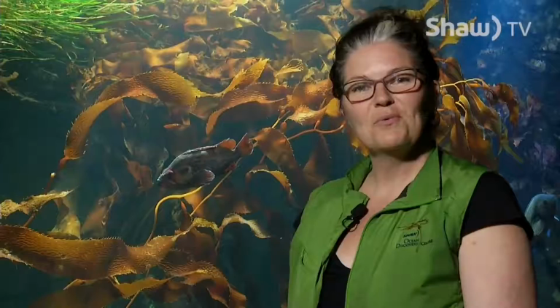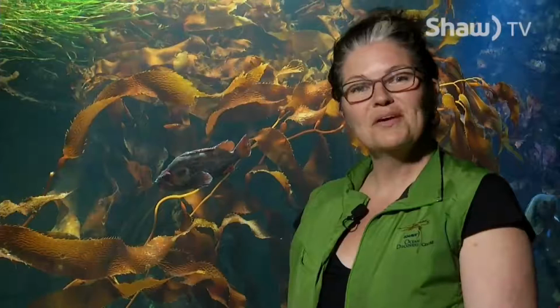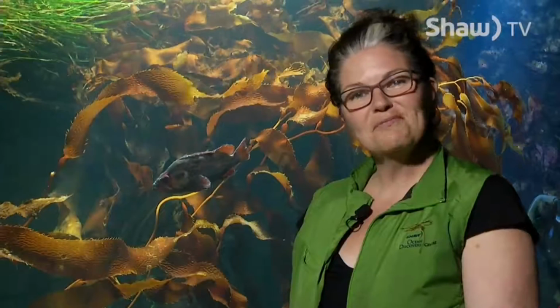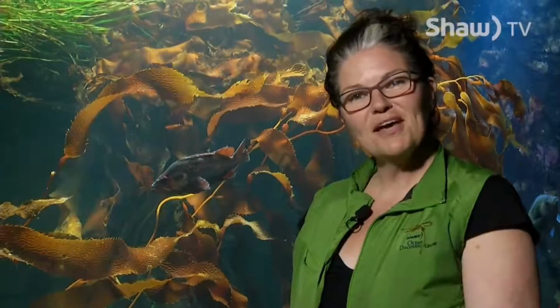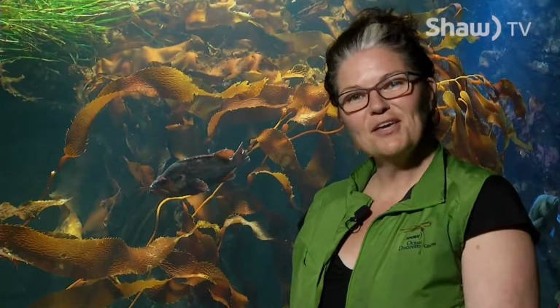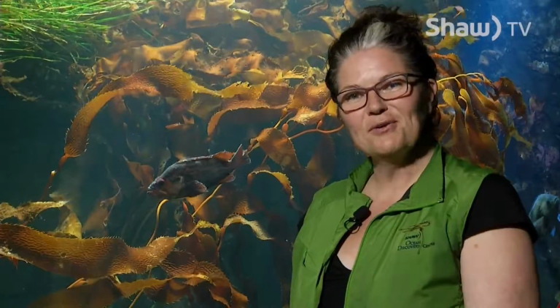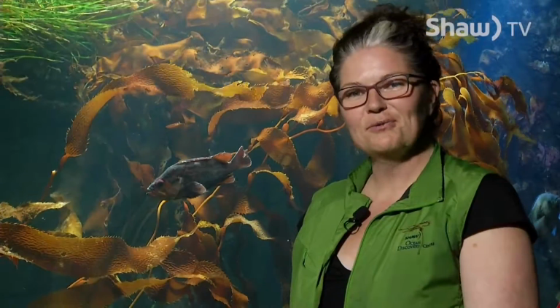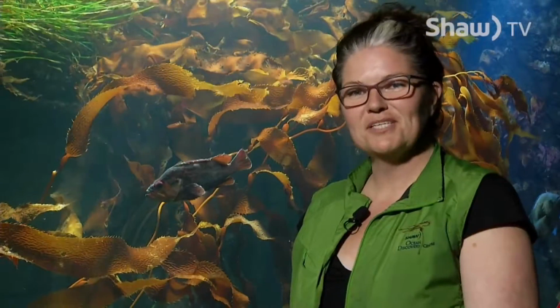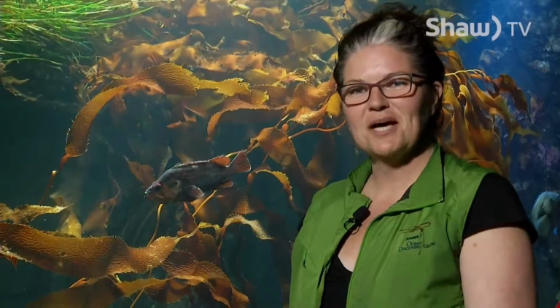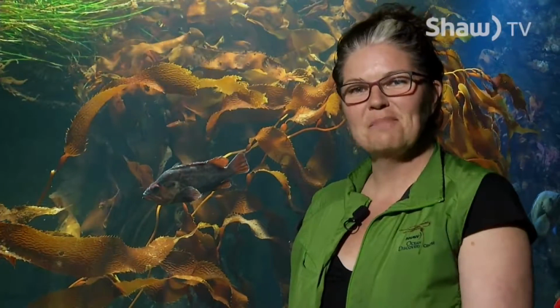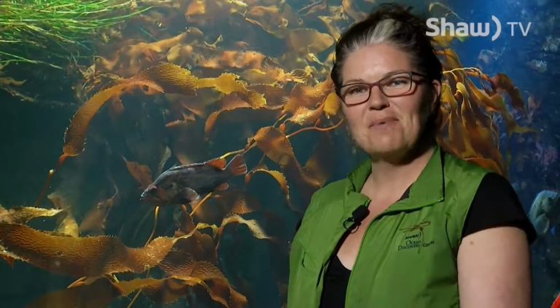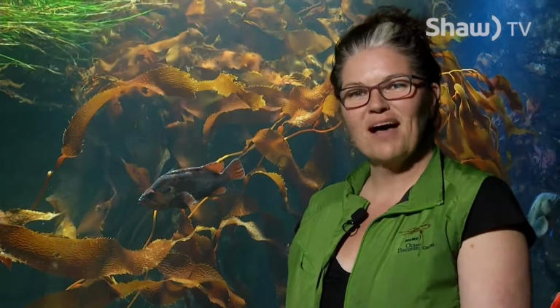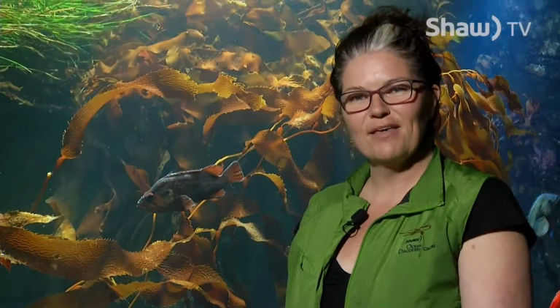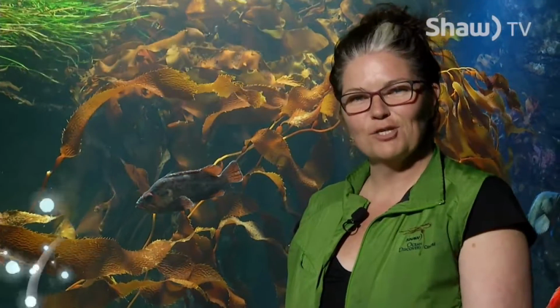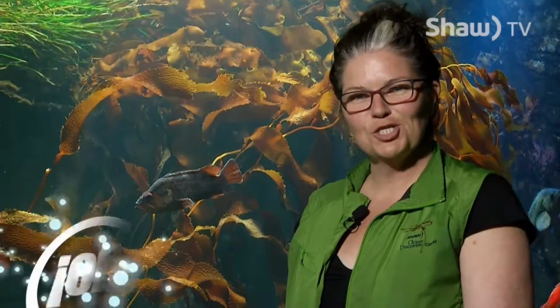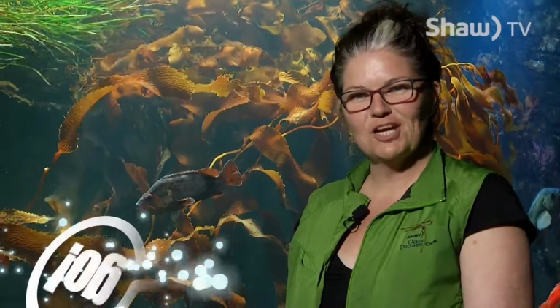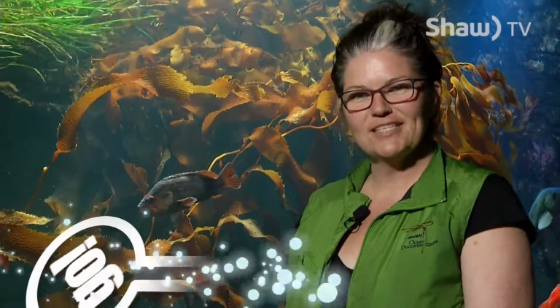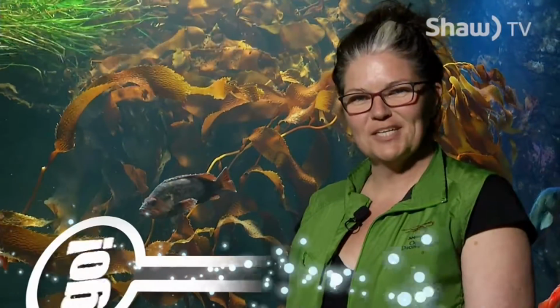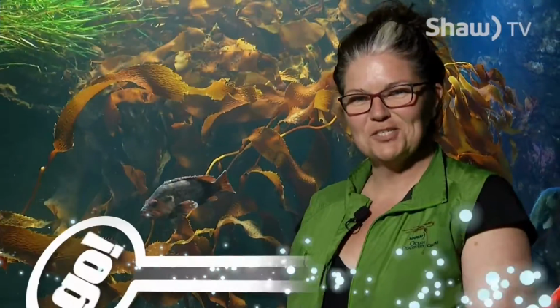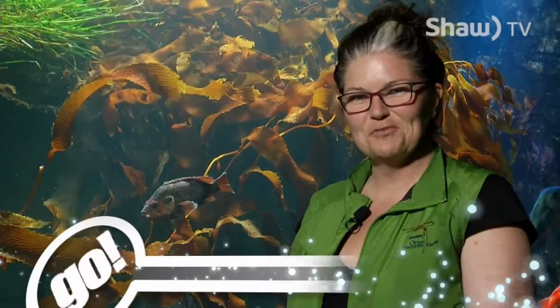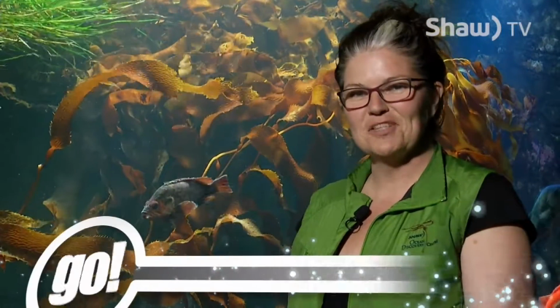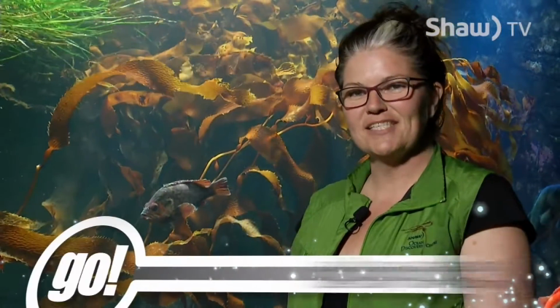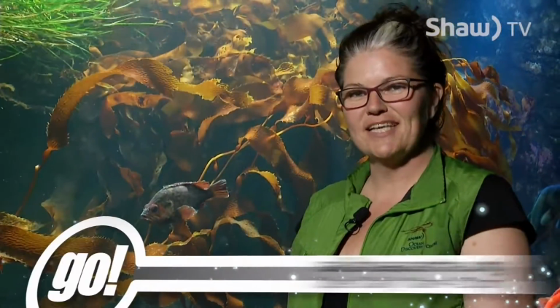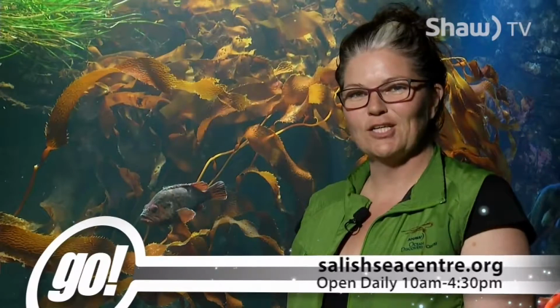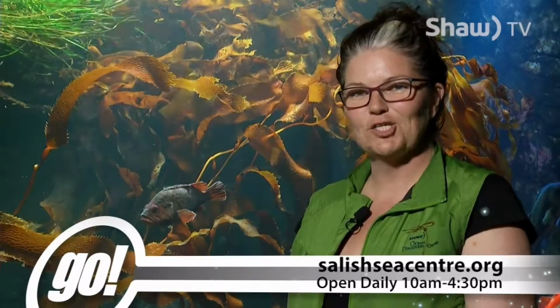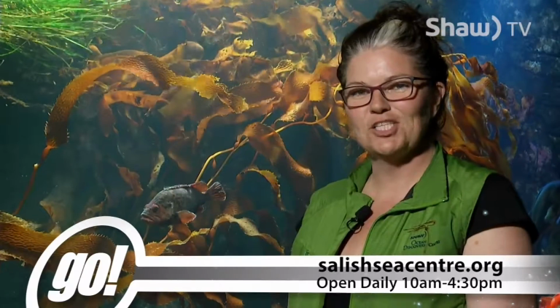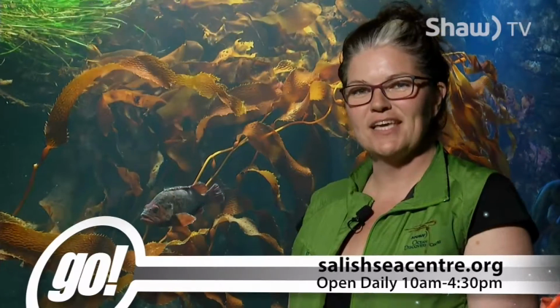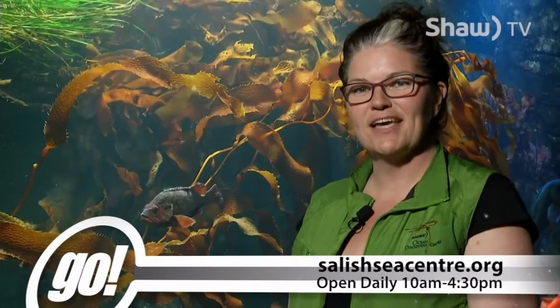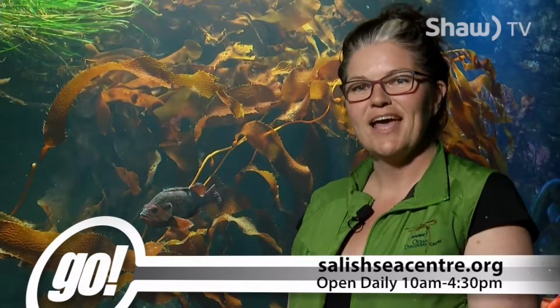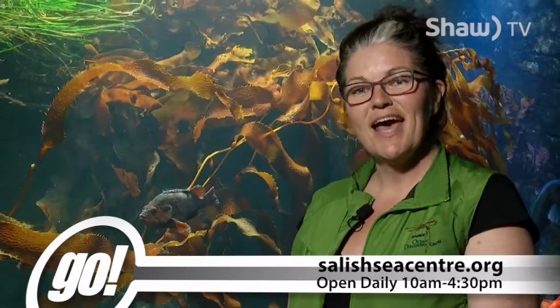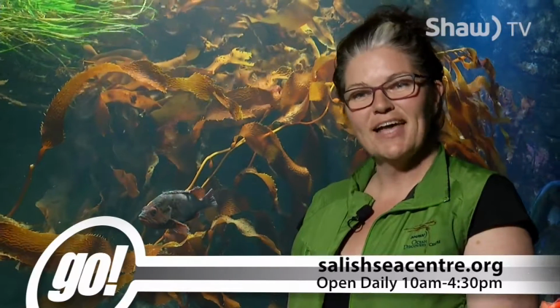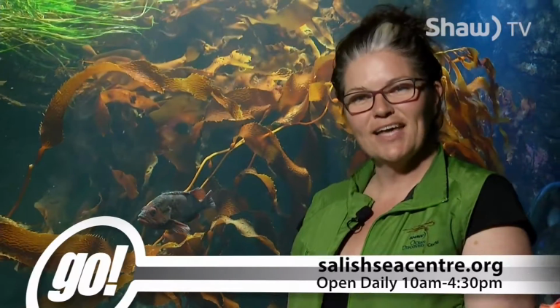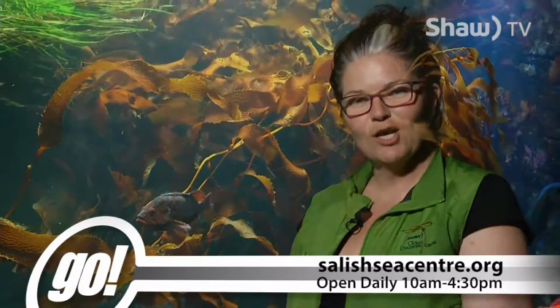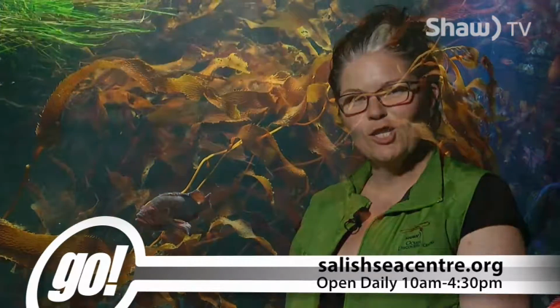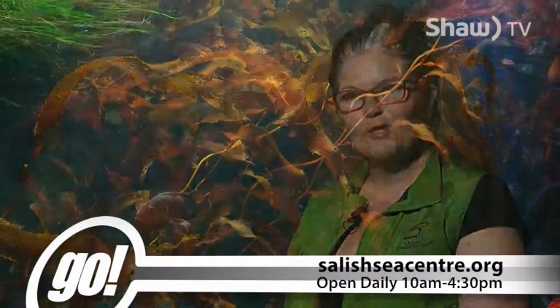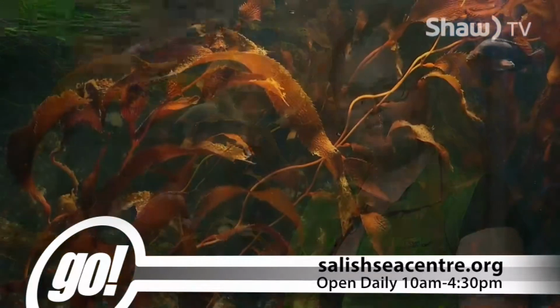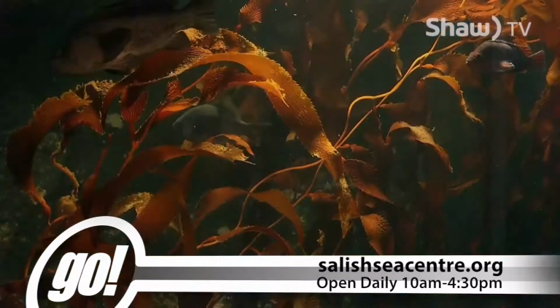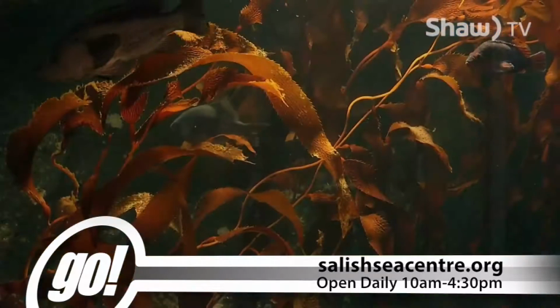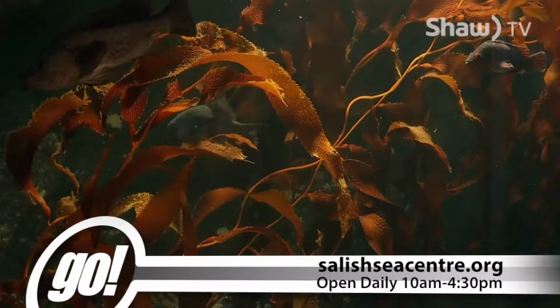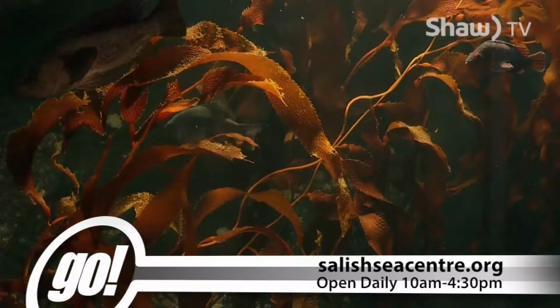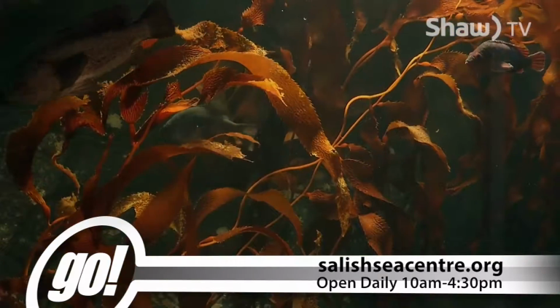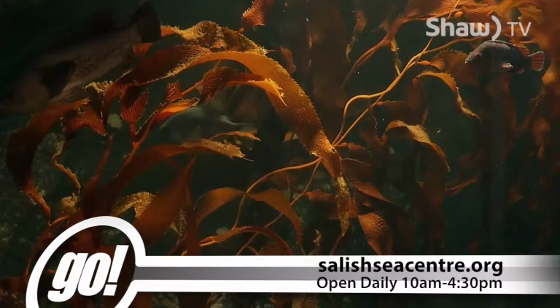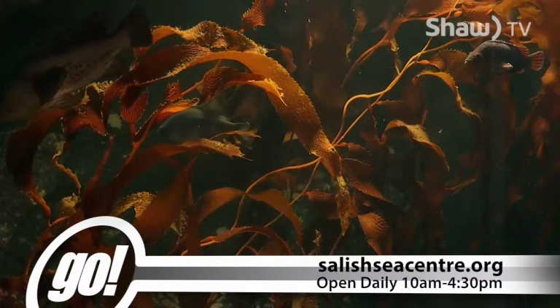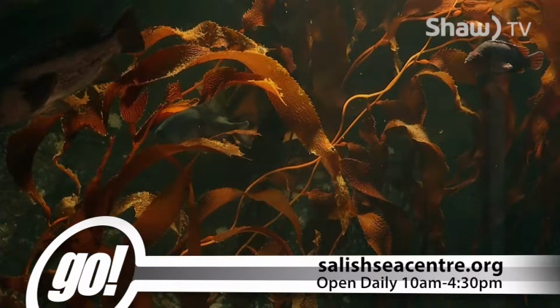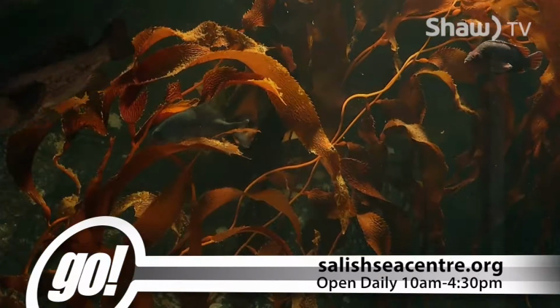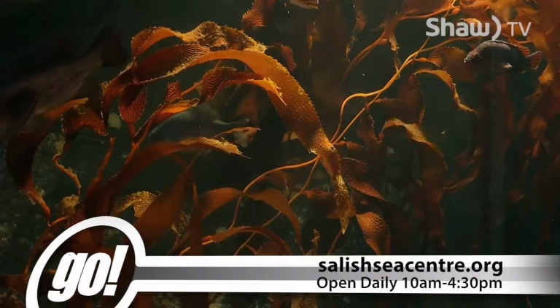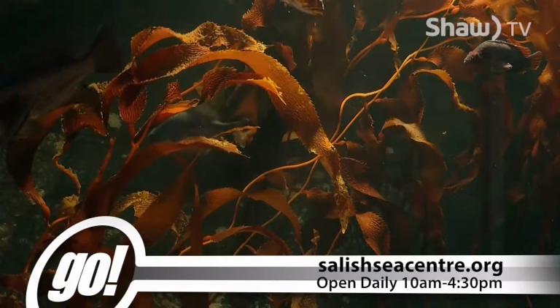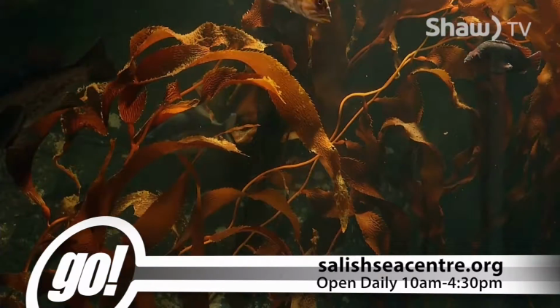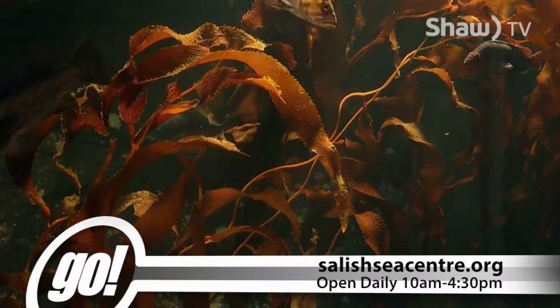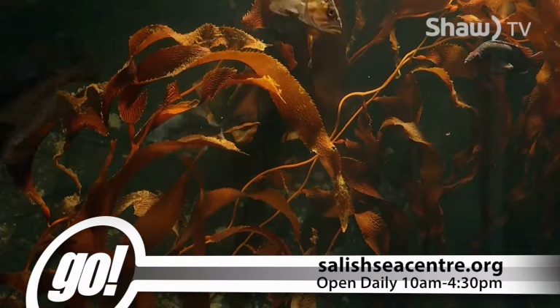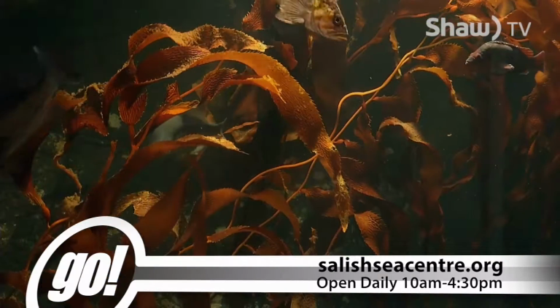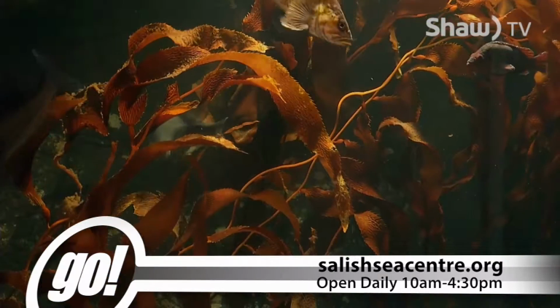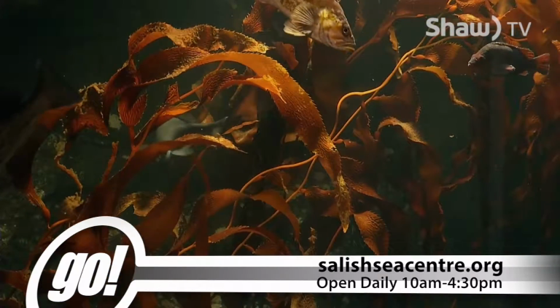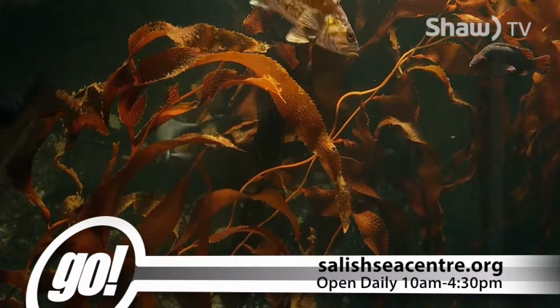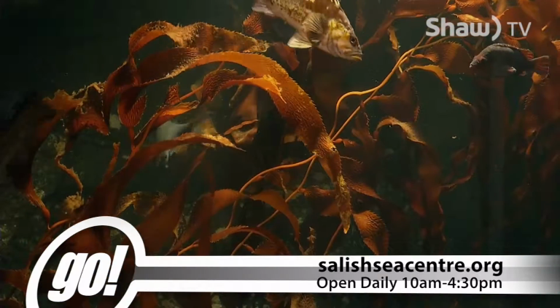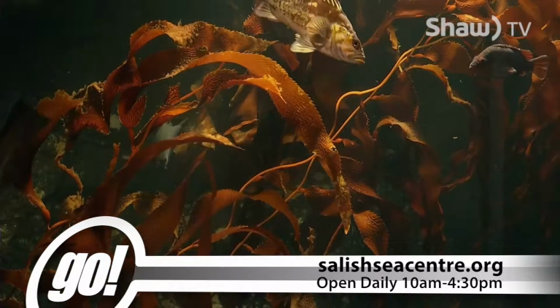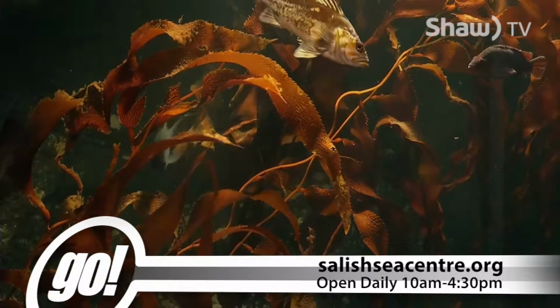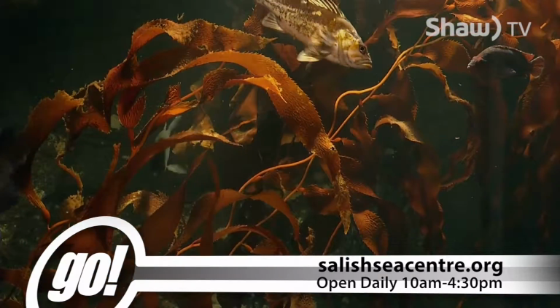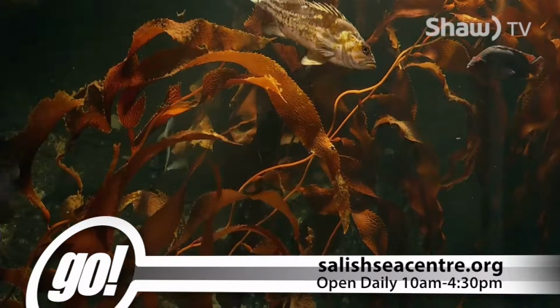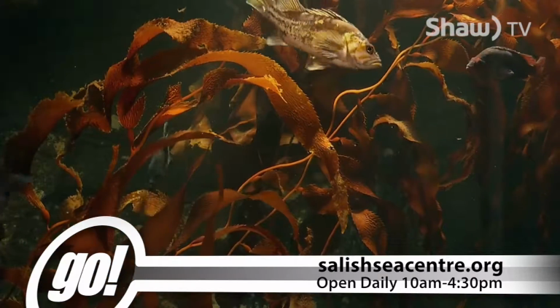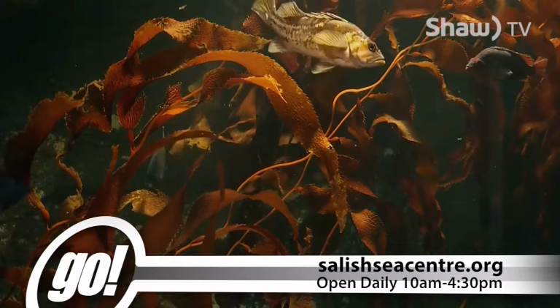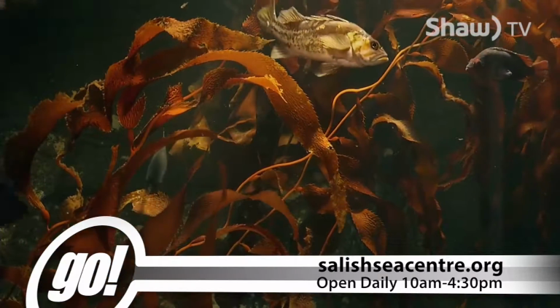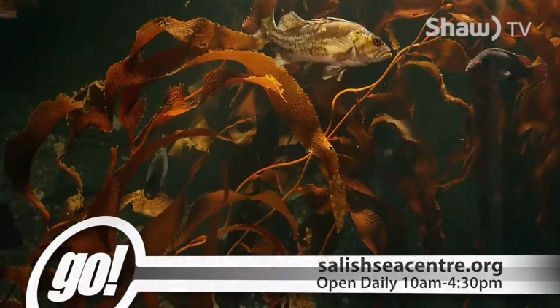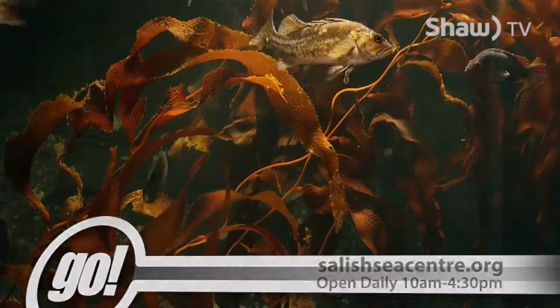We invite you to come by the Shaw Centre for the Salish Sea and get a close-up look at our kelp forest and all the animals that call it home.